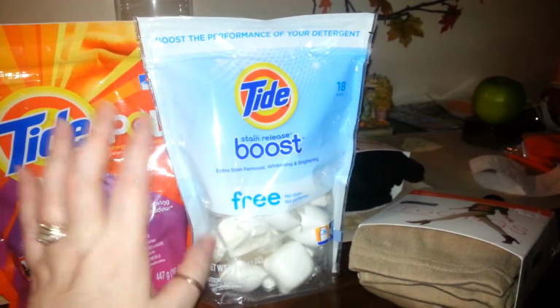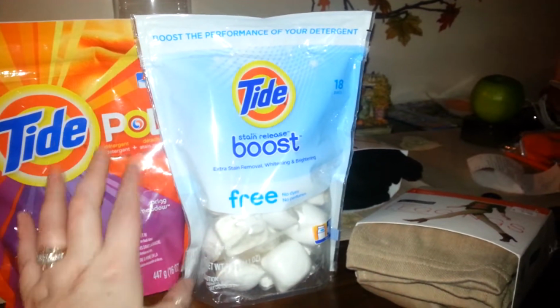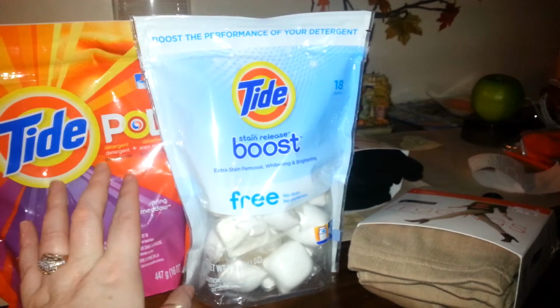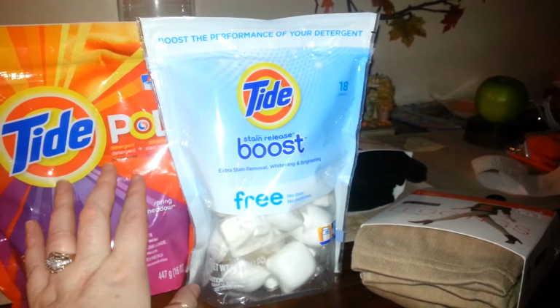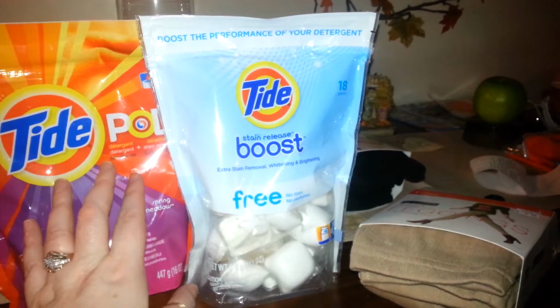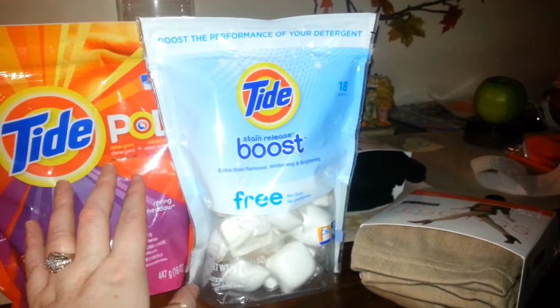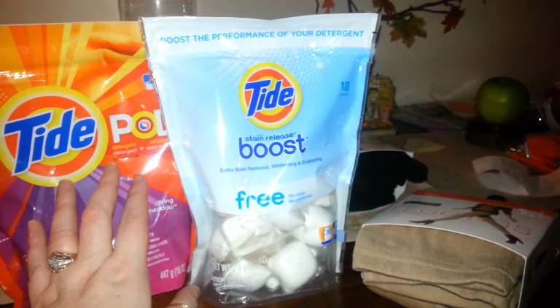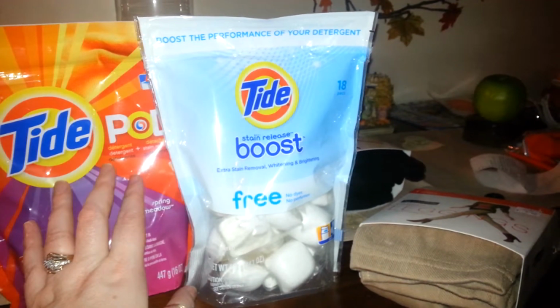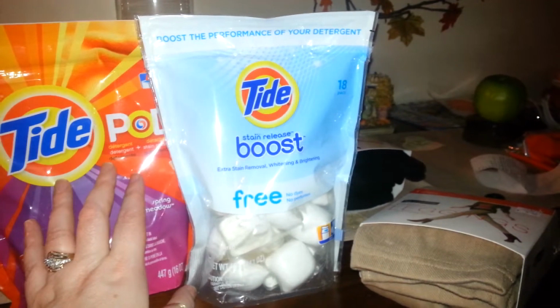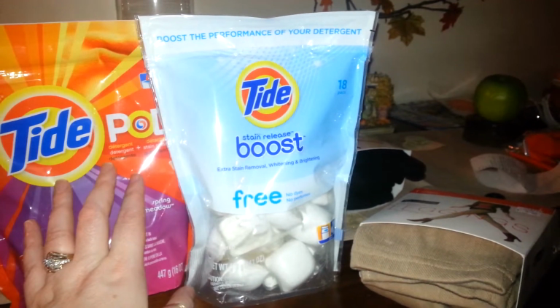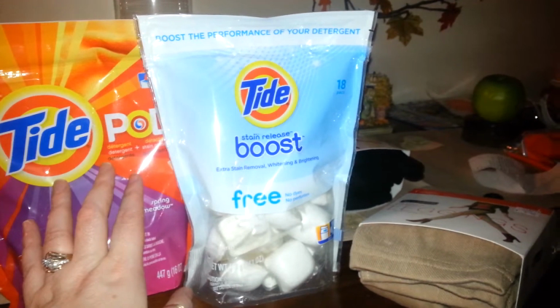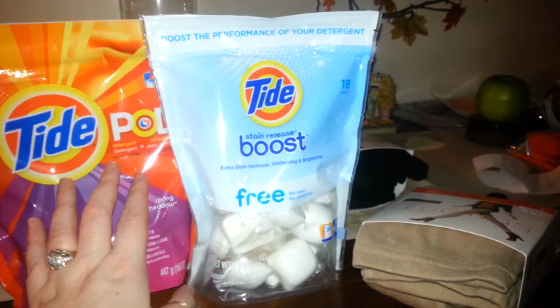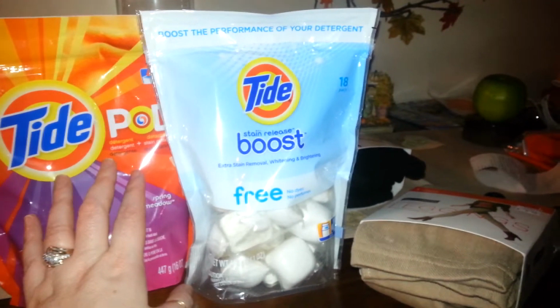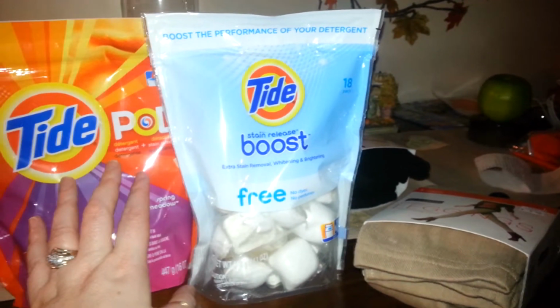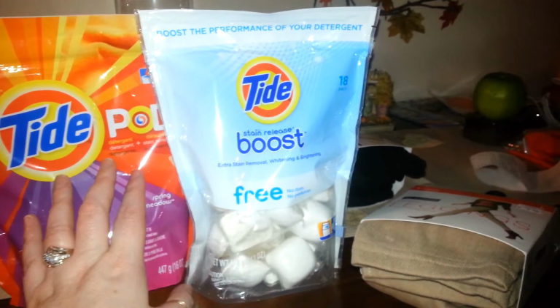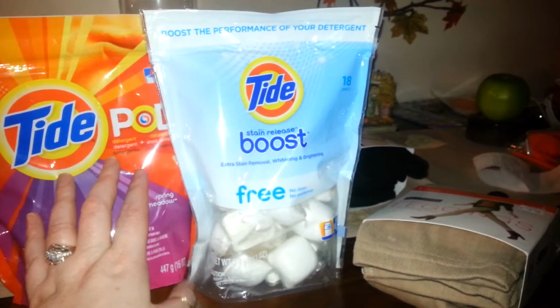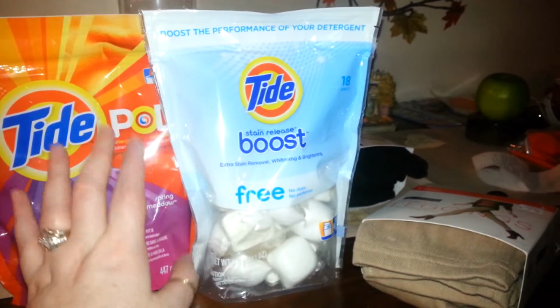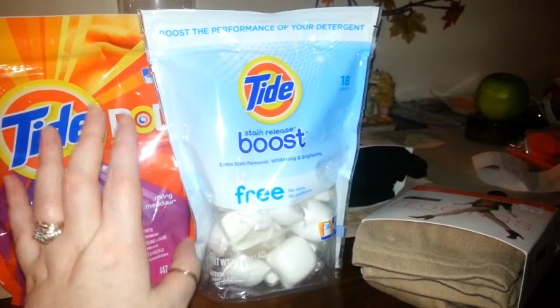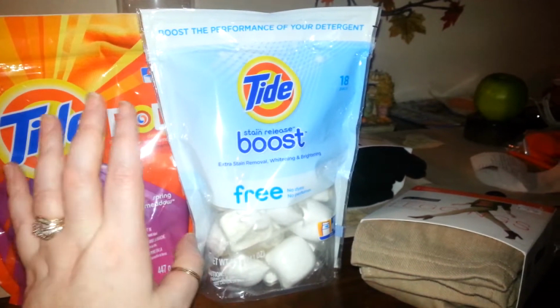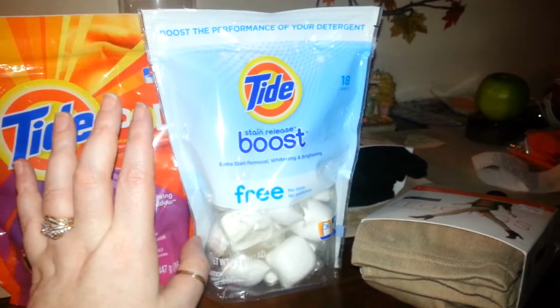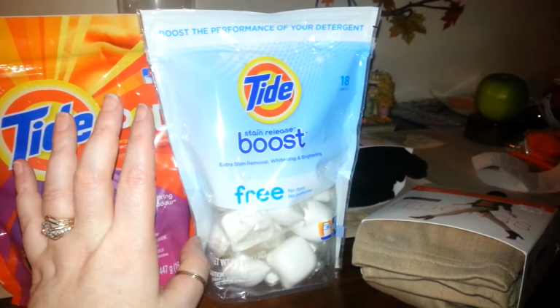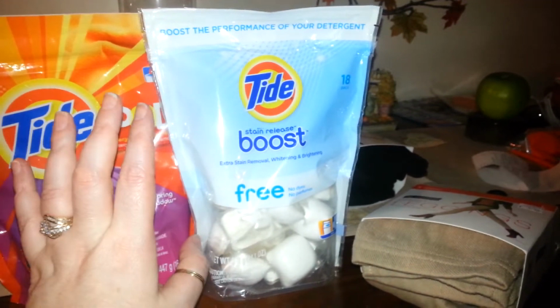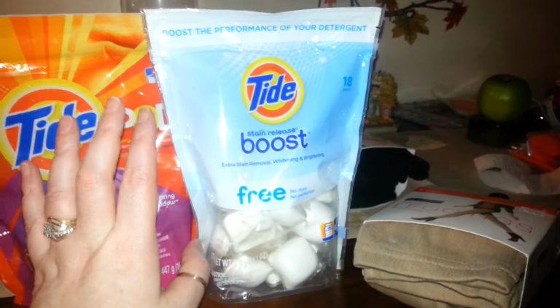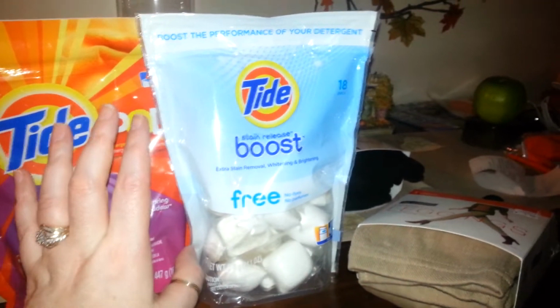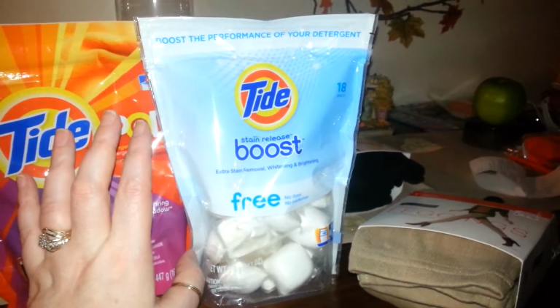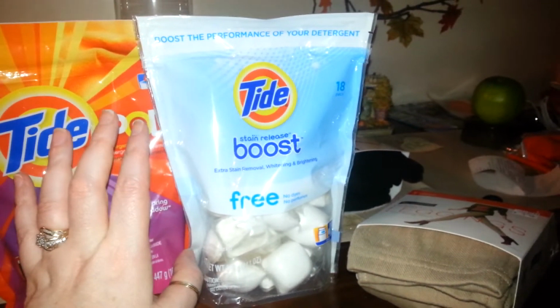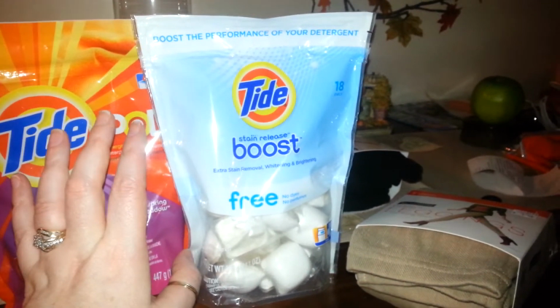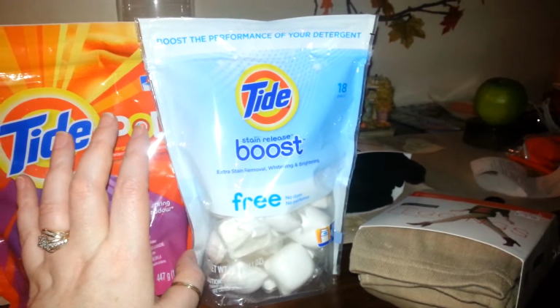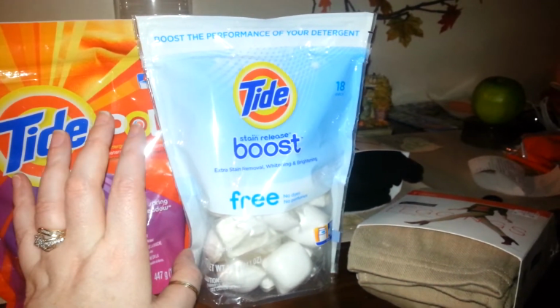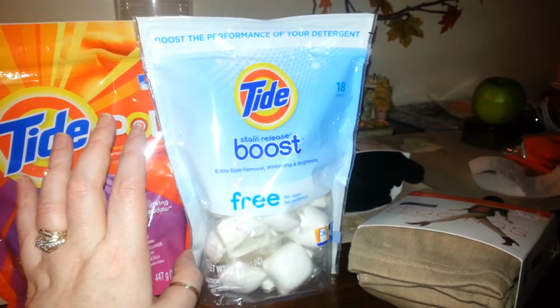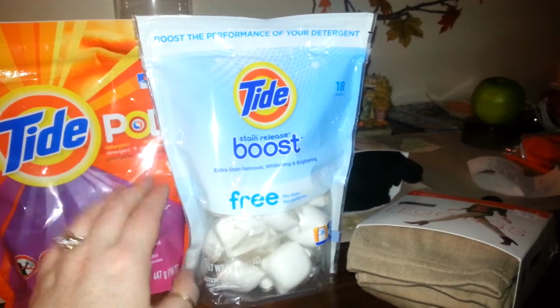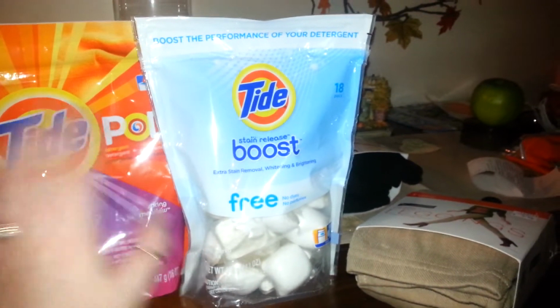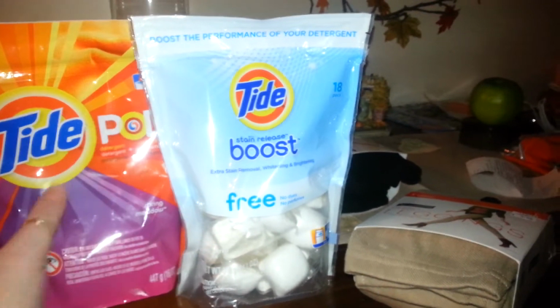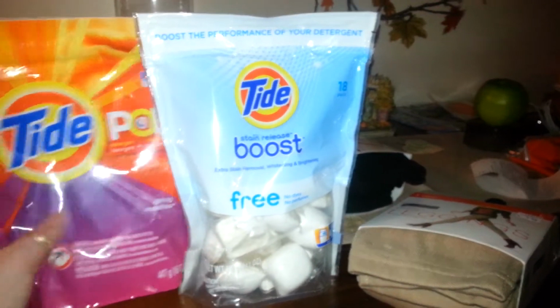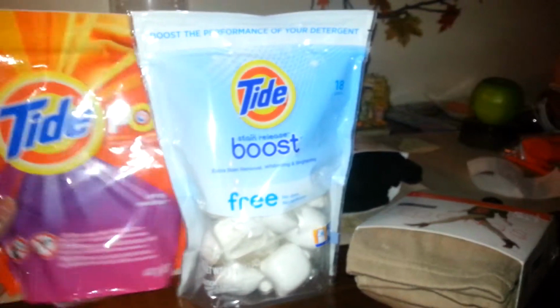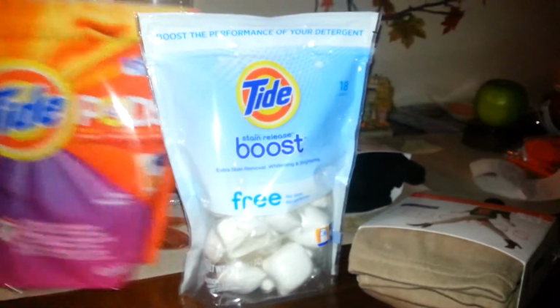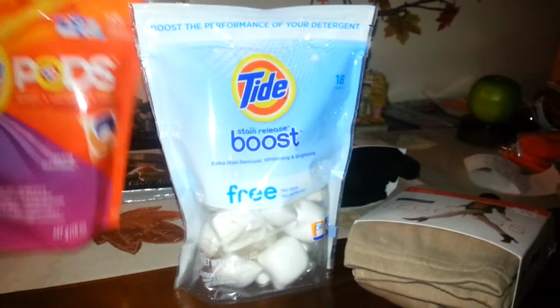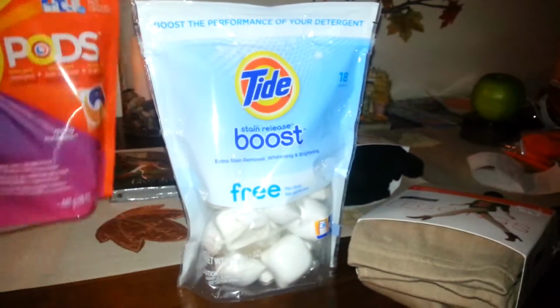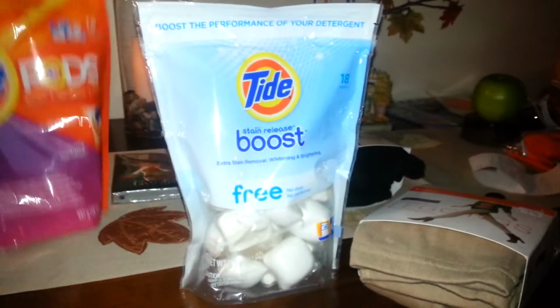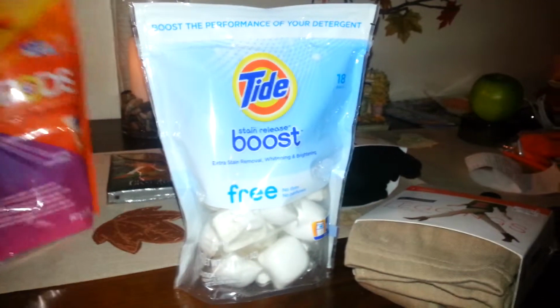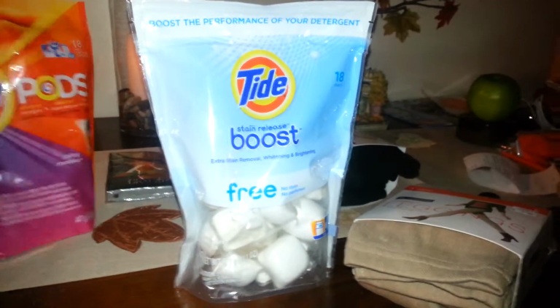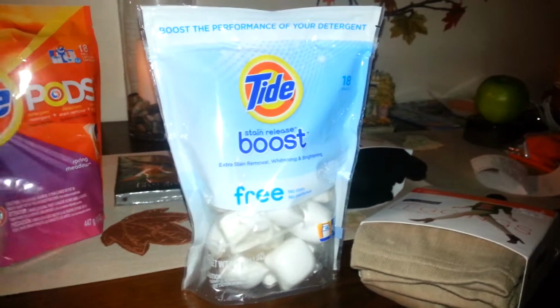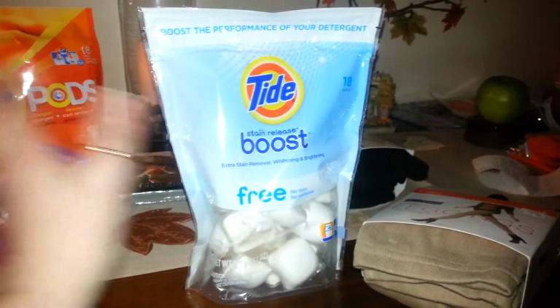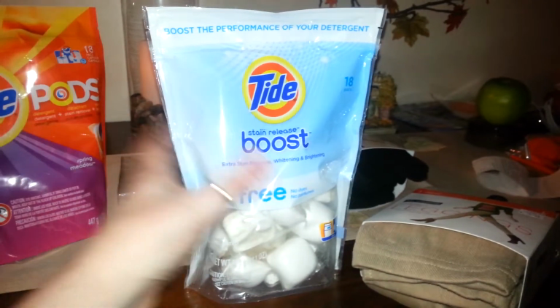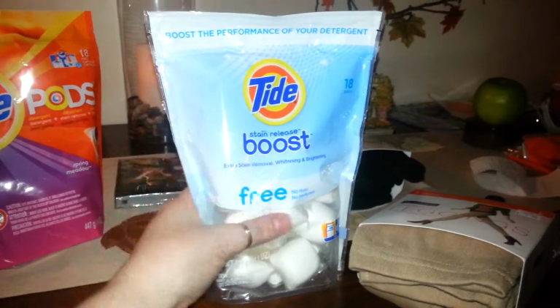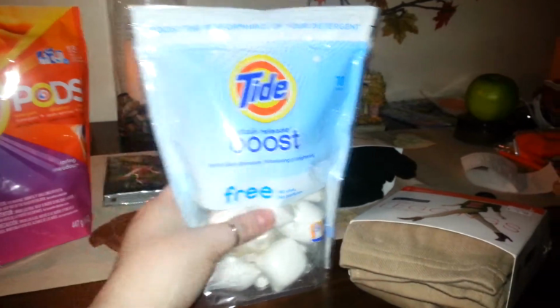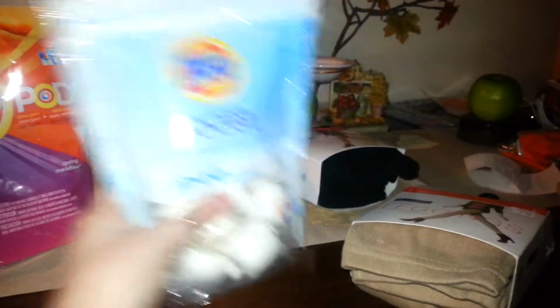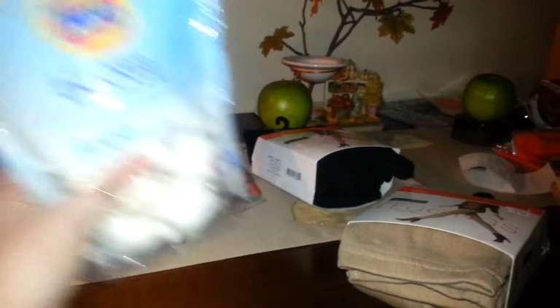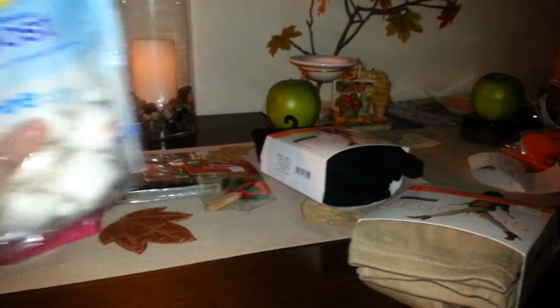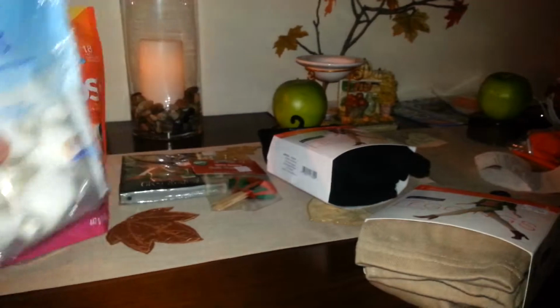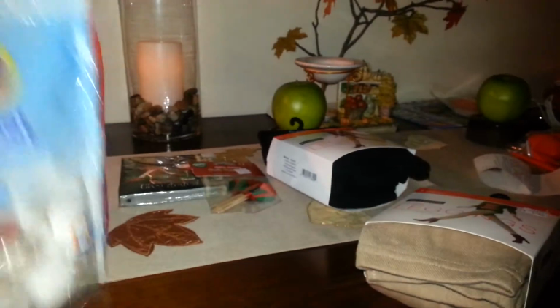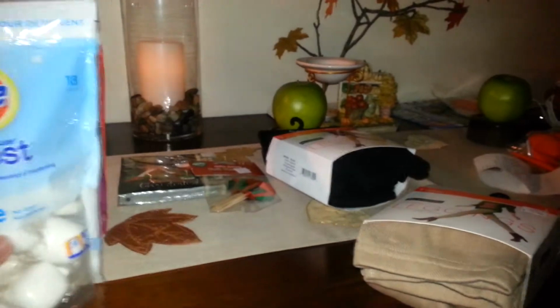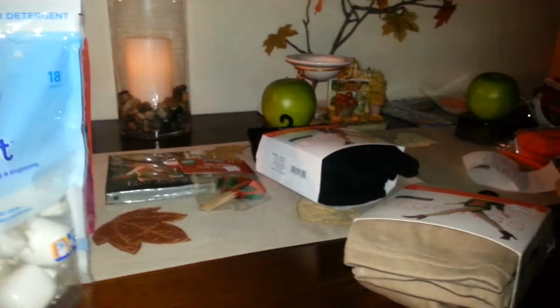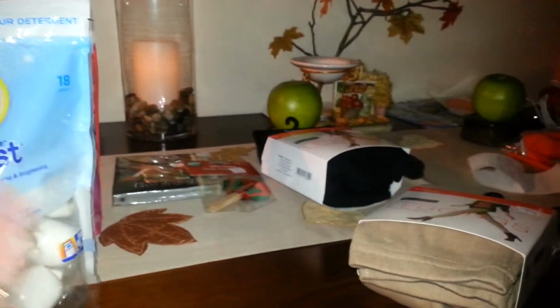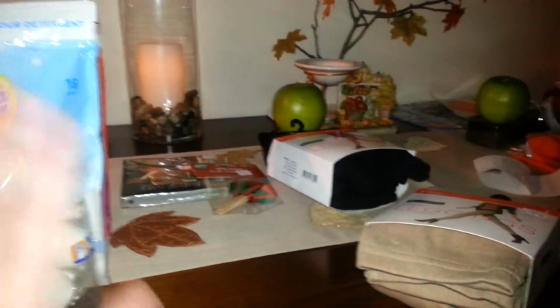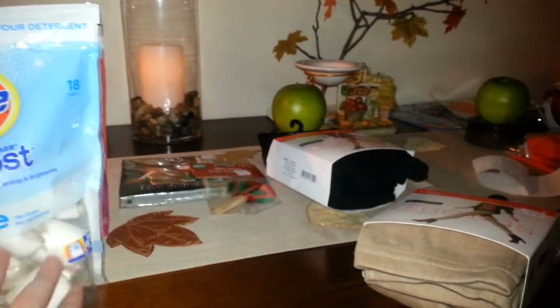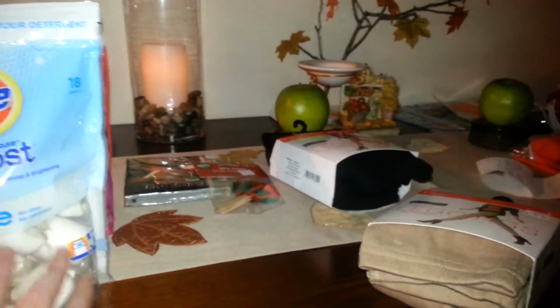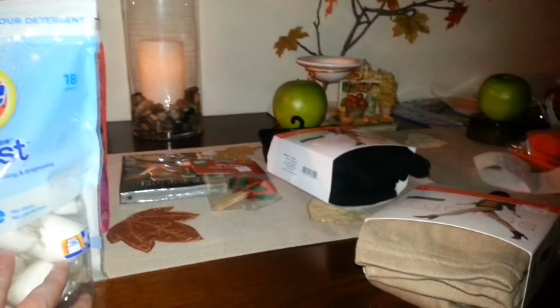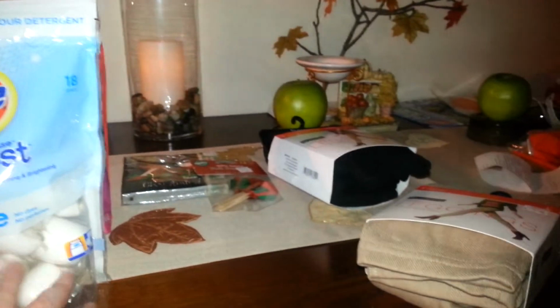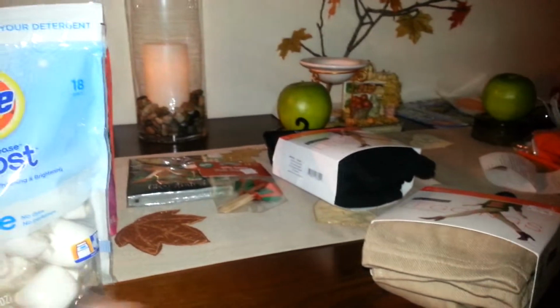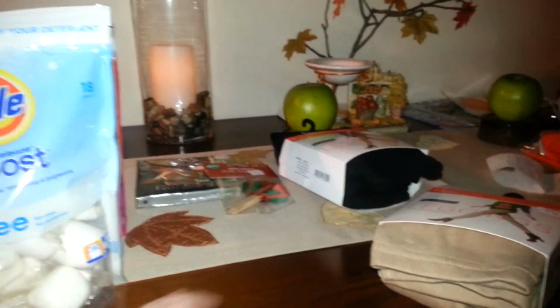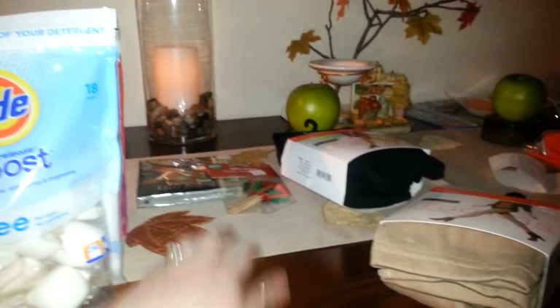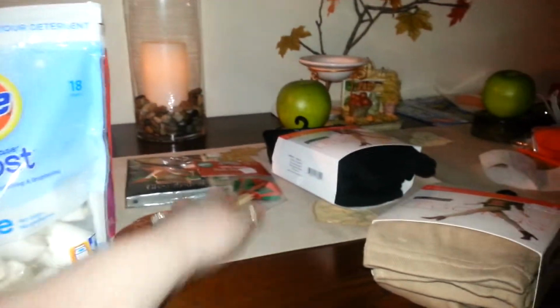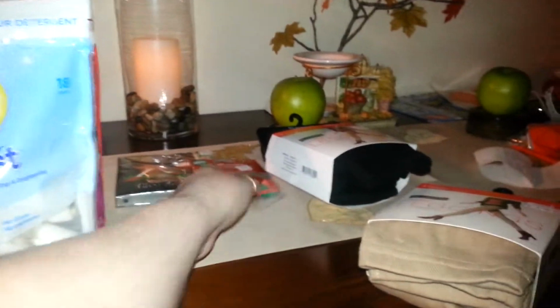The $3.99 sale is for the month of November, so with that and the coupon you'd be able to pay $2 for a package of Tide.